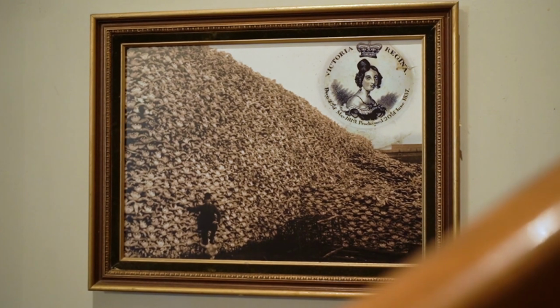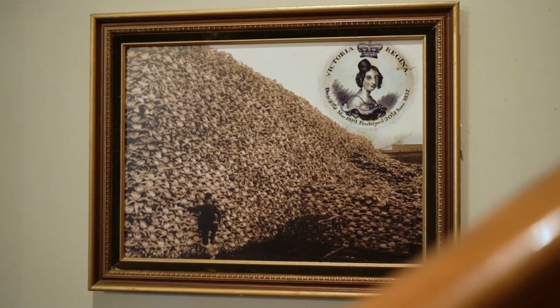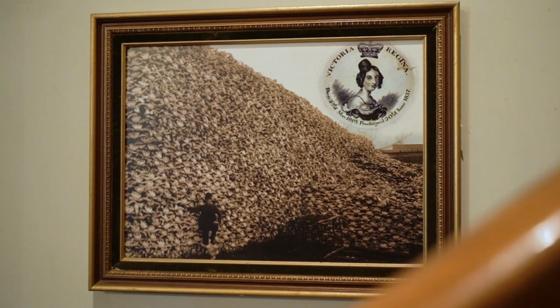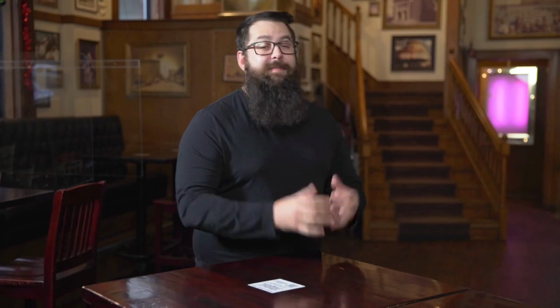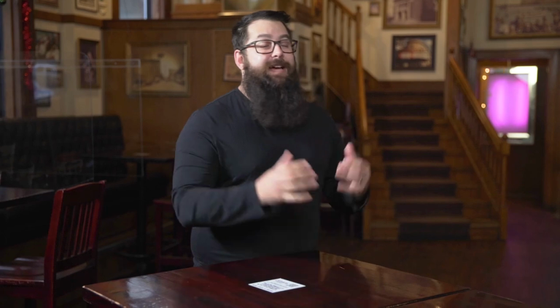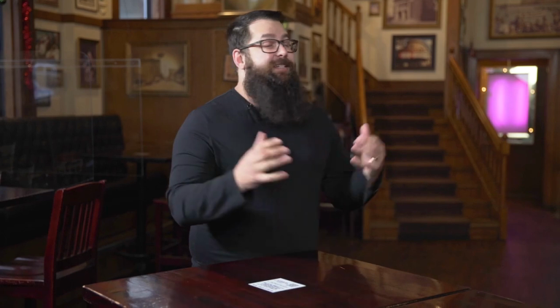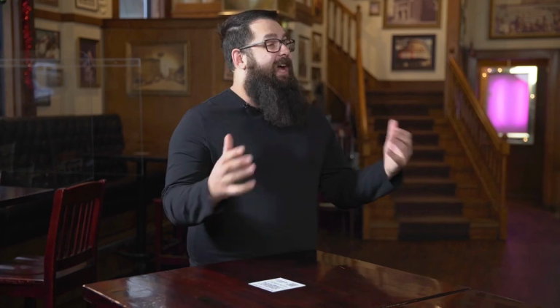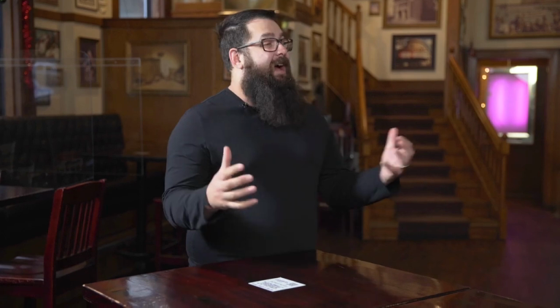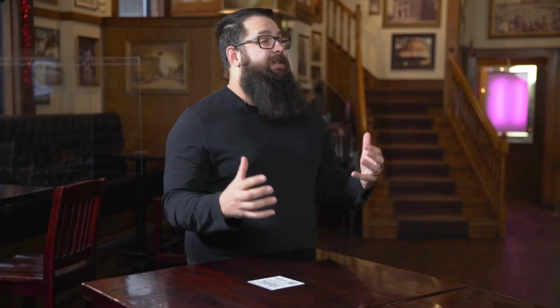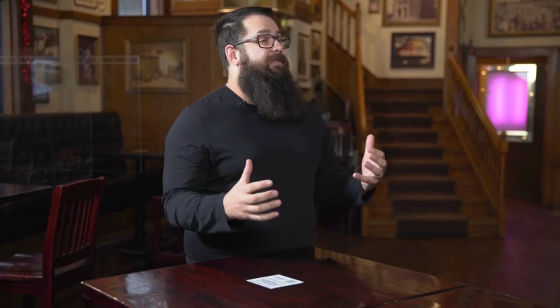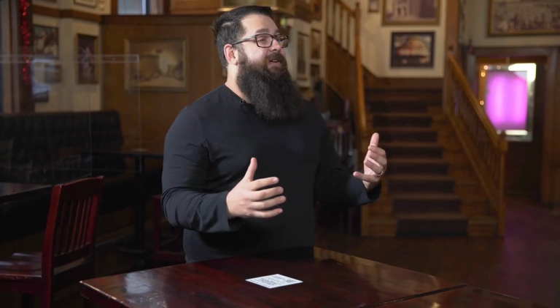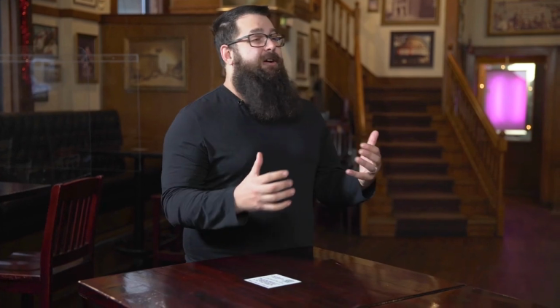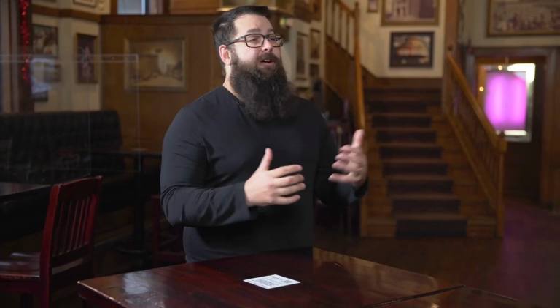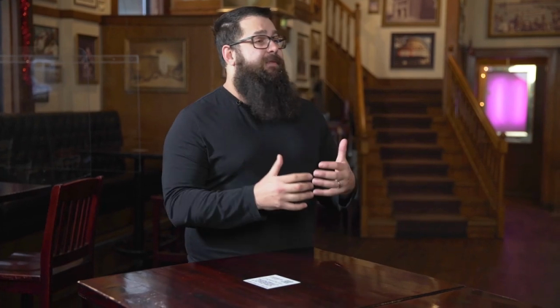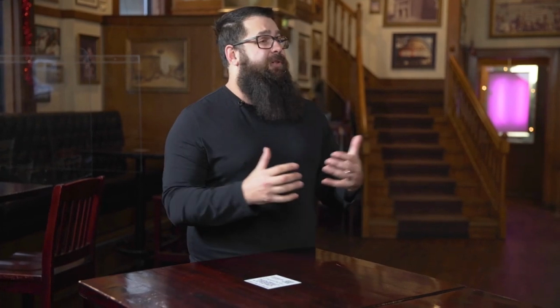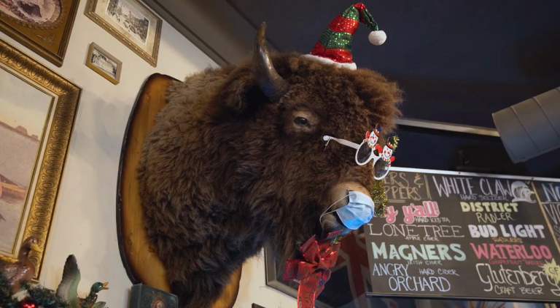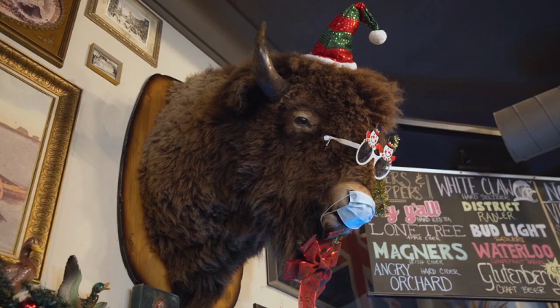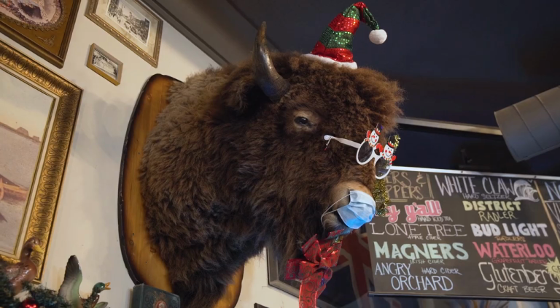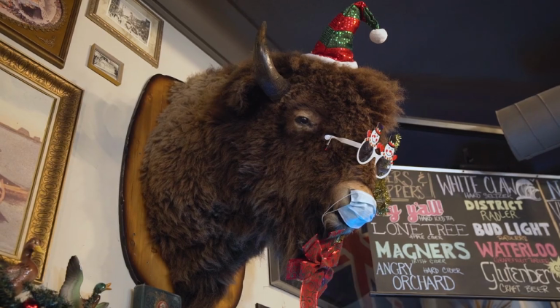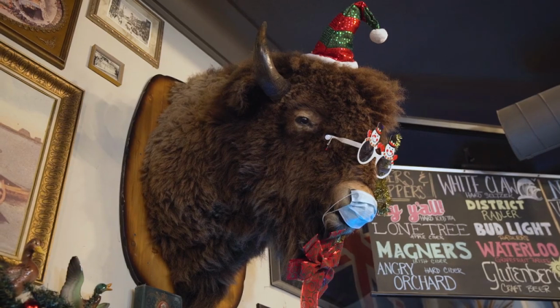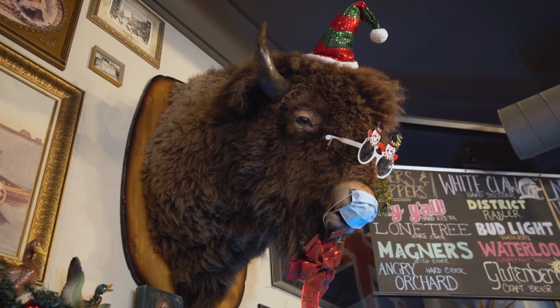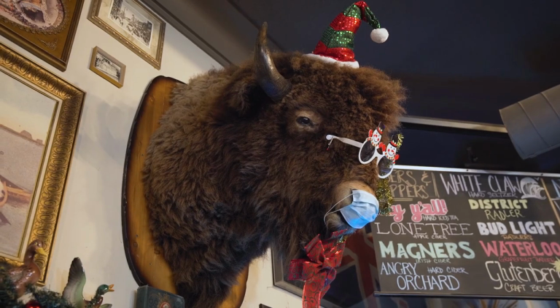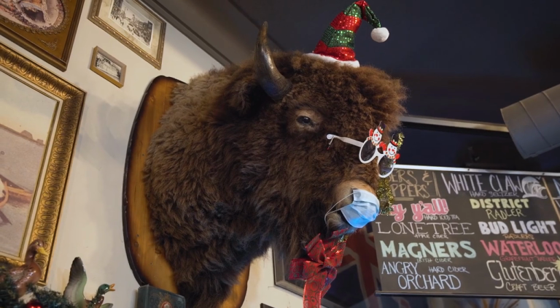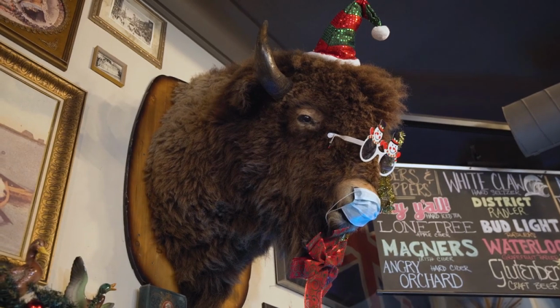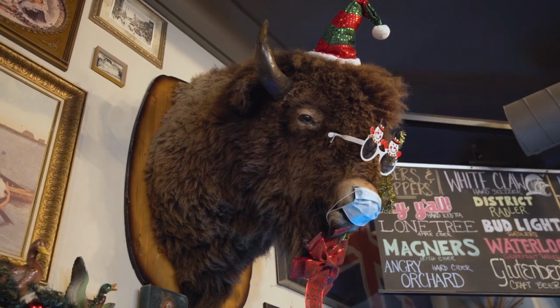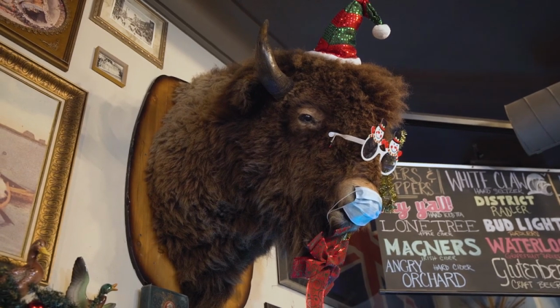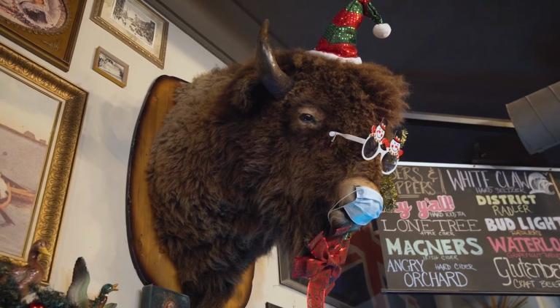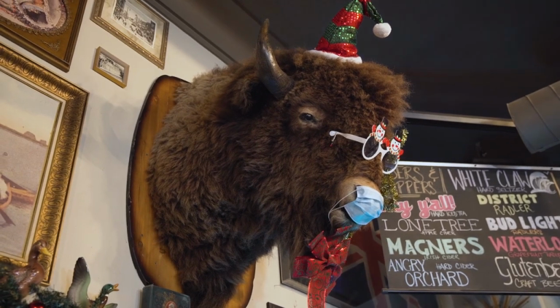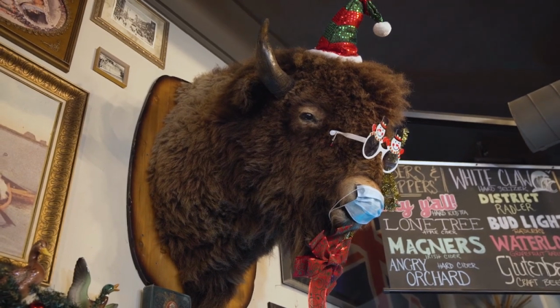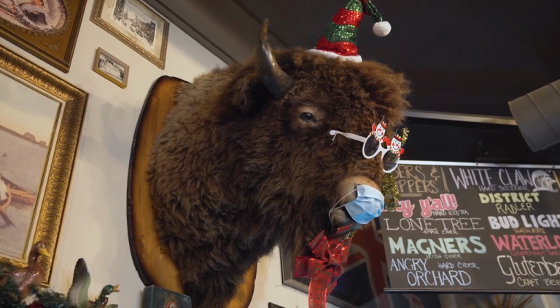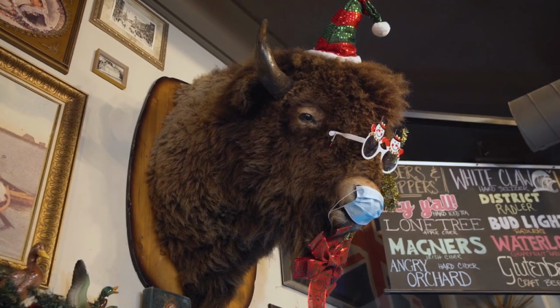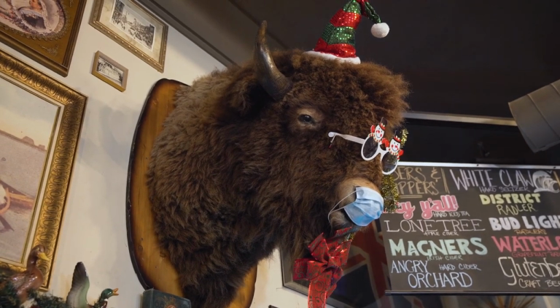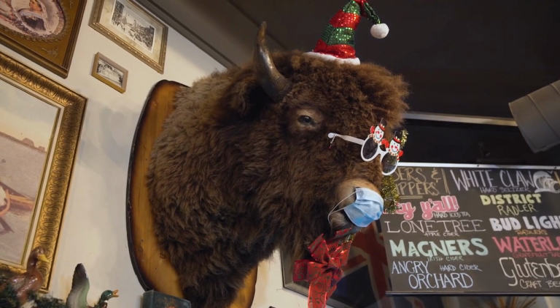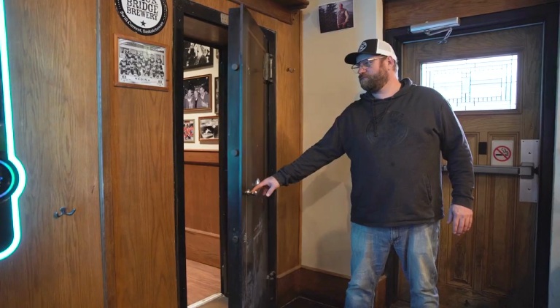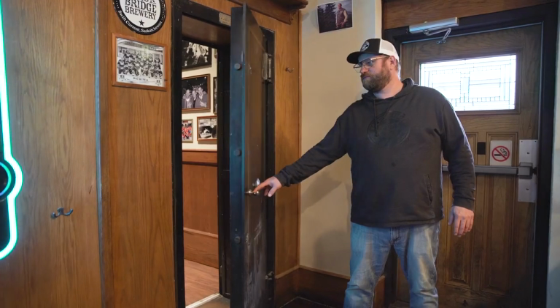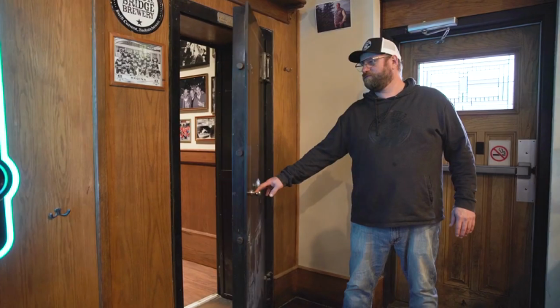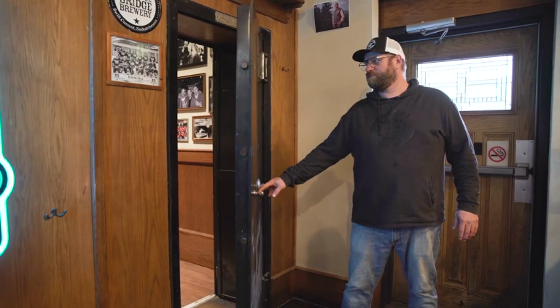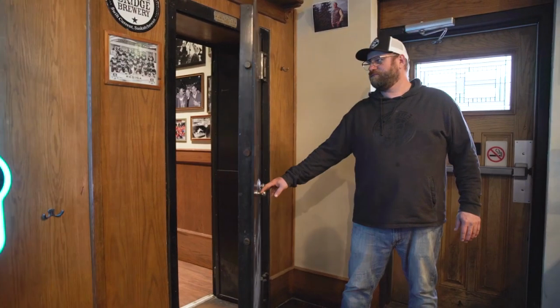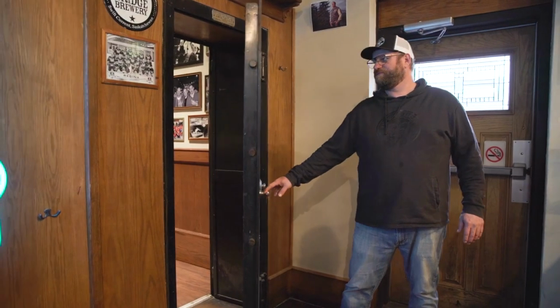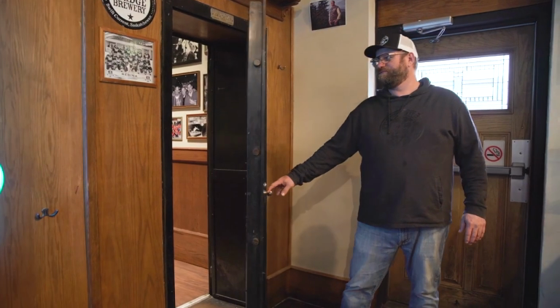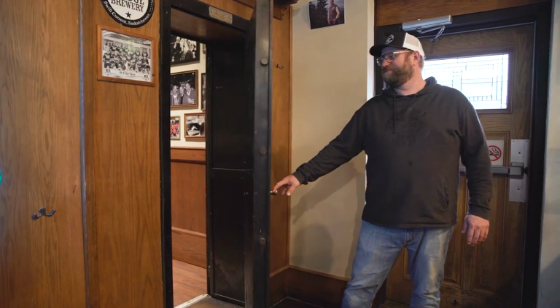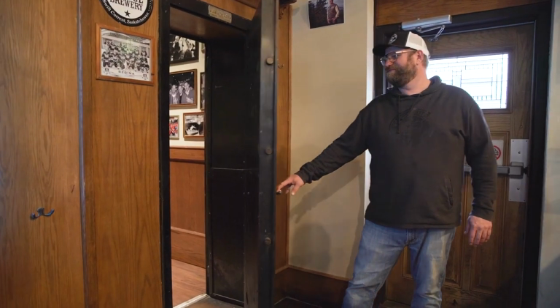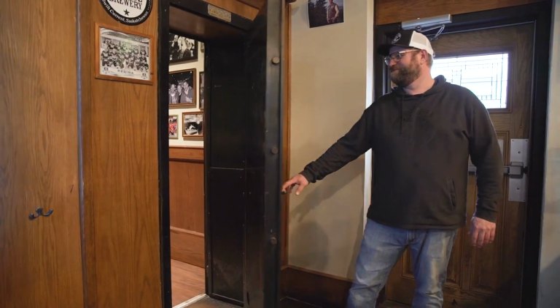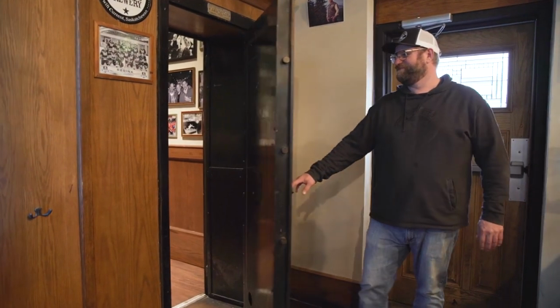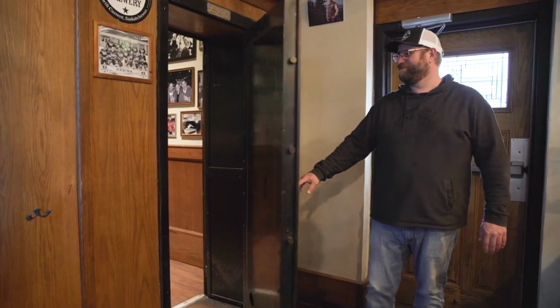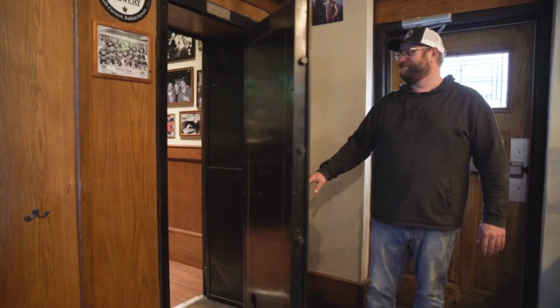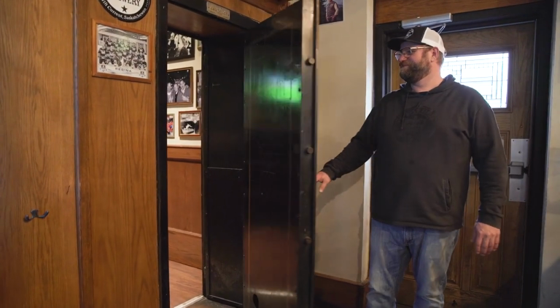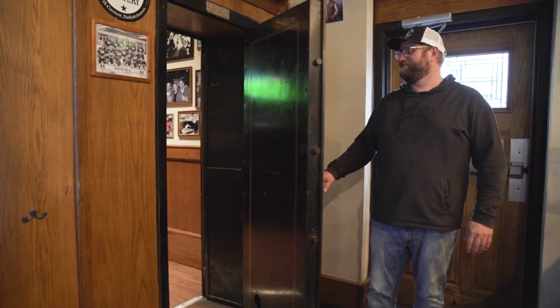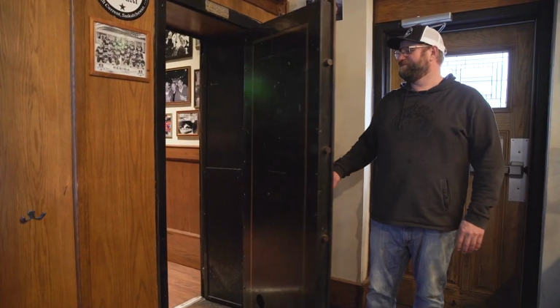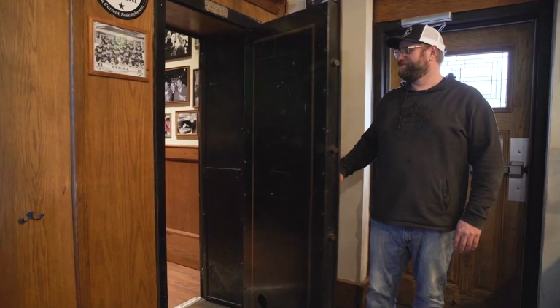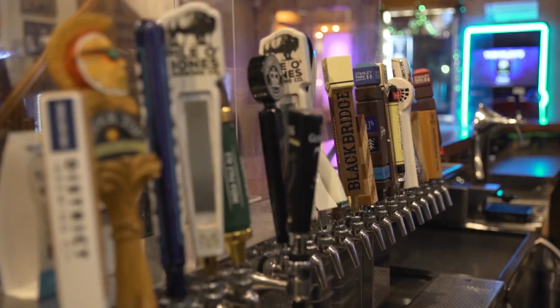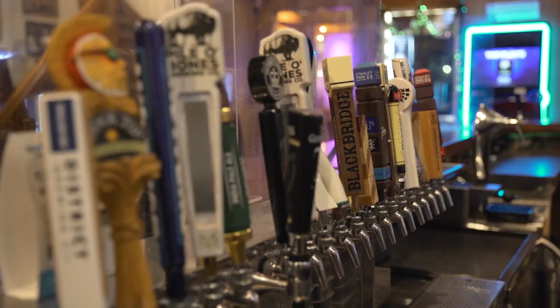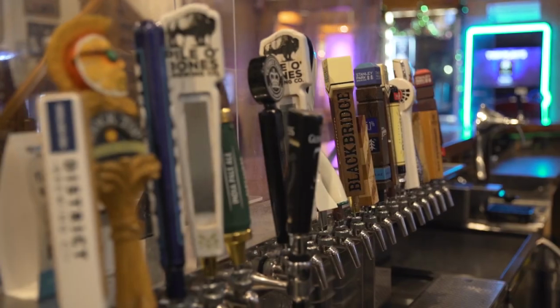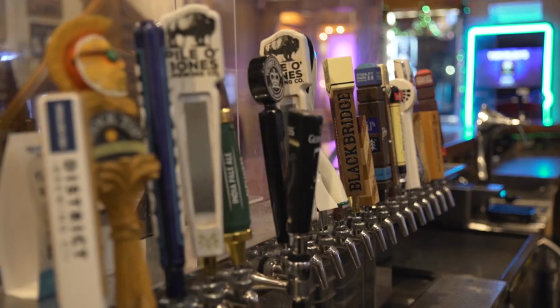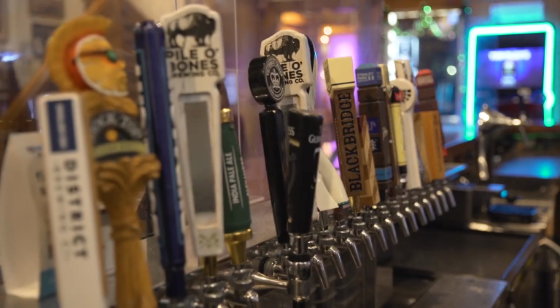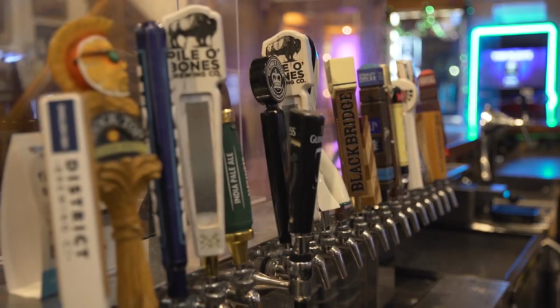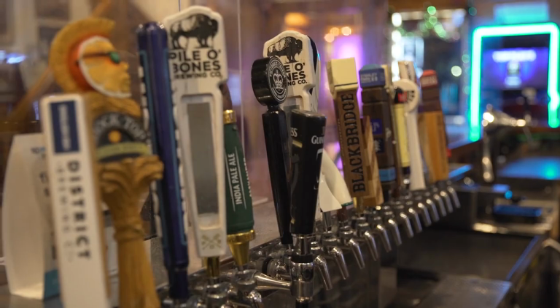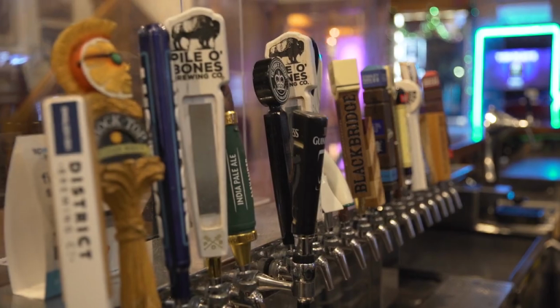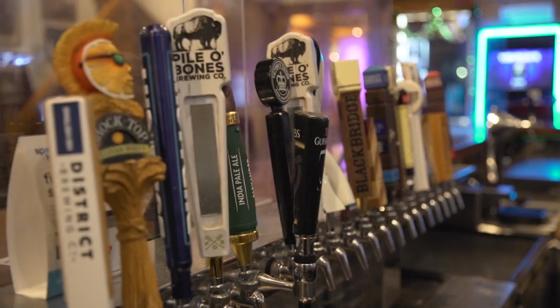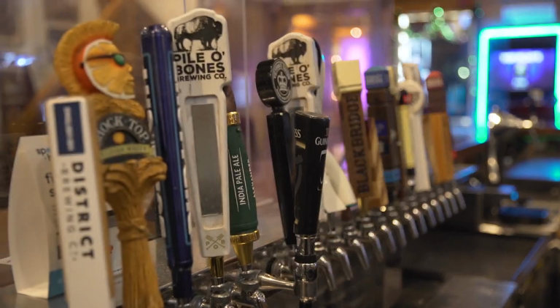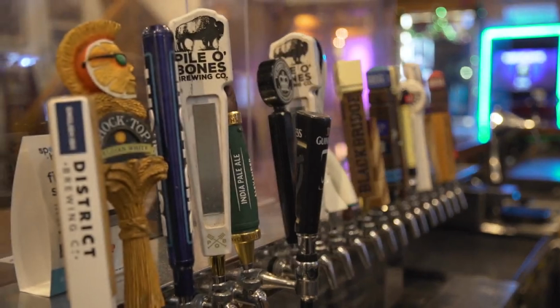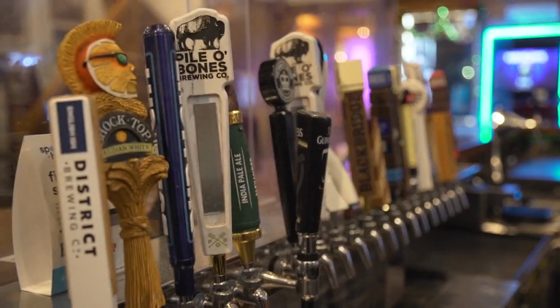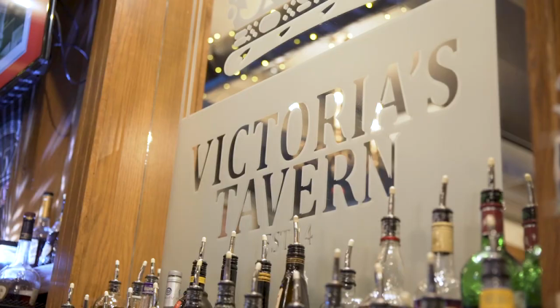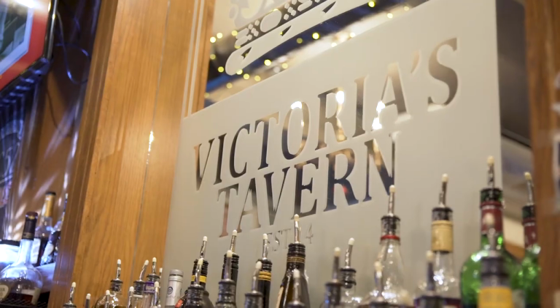The amazing atmosphere here at Victoria's Tavern — the buffalo on the wall, the safe, the awesome music, and the local beers that you guys have.